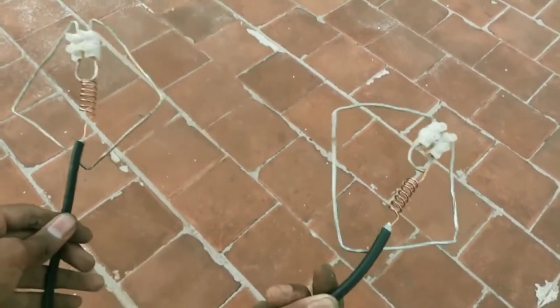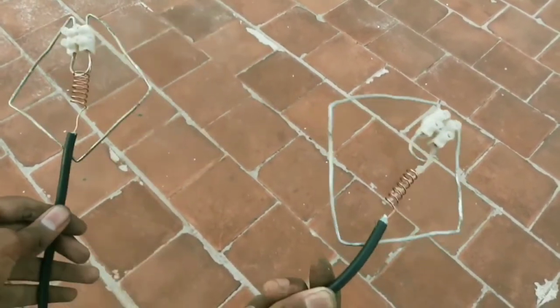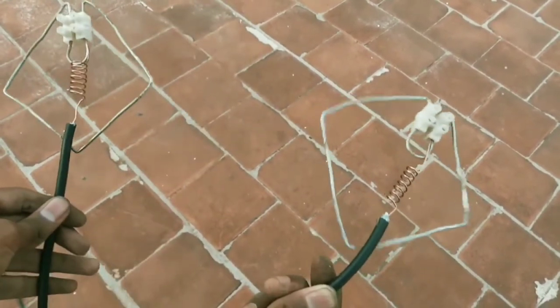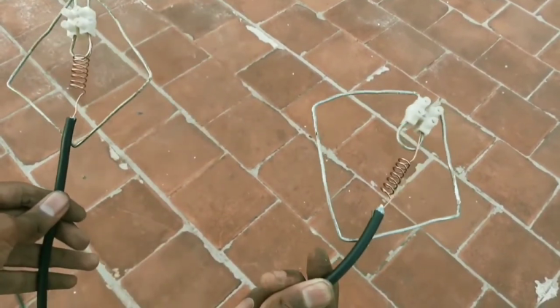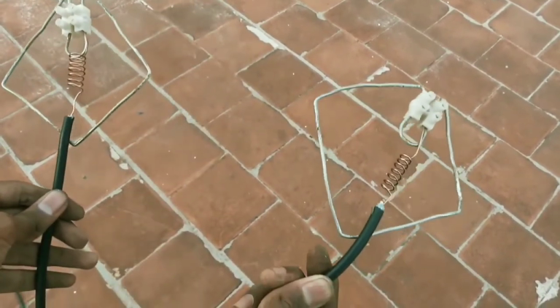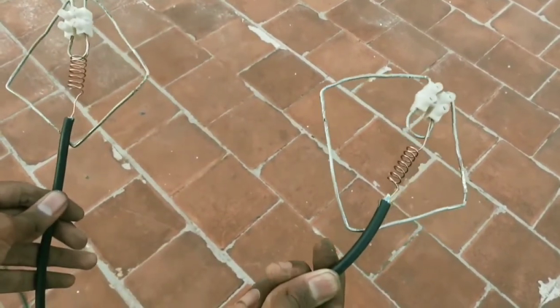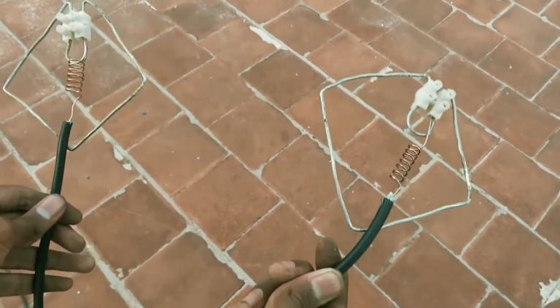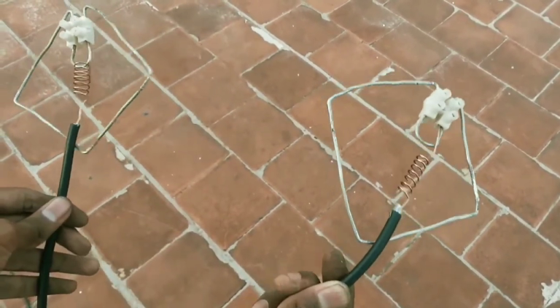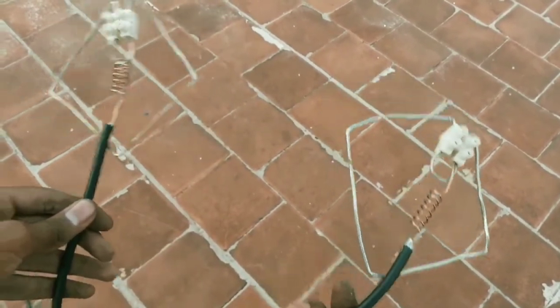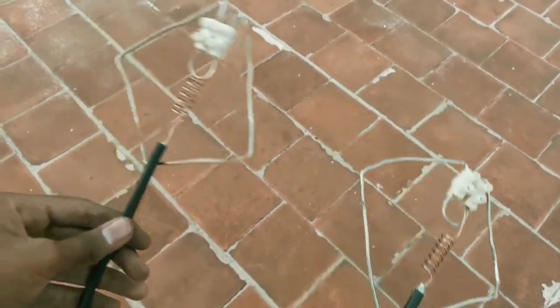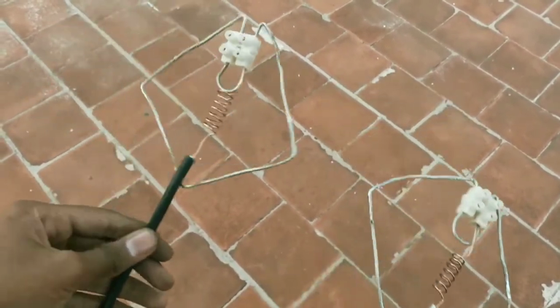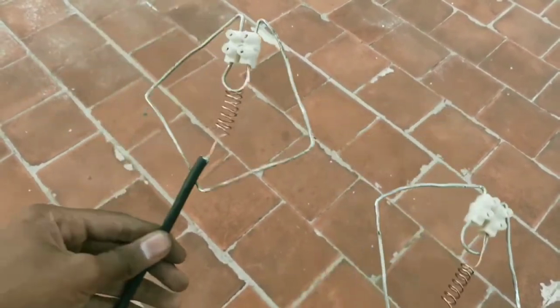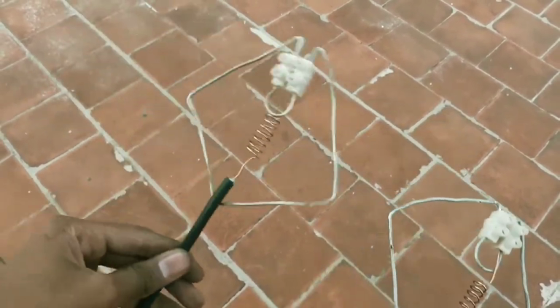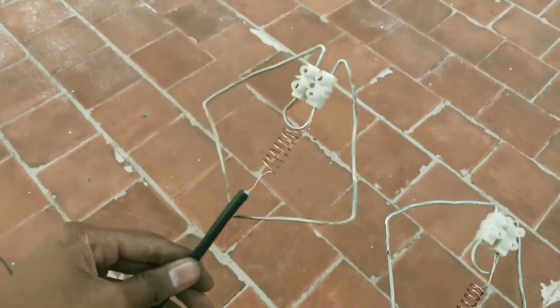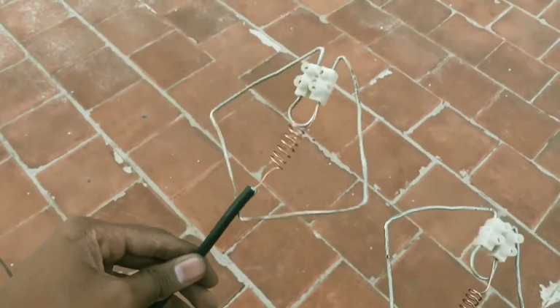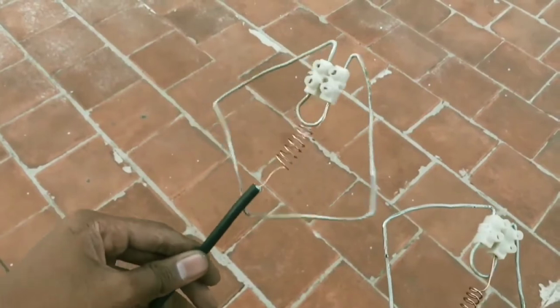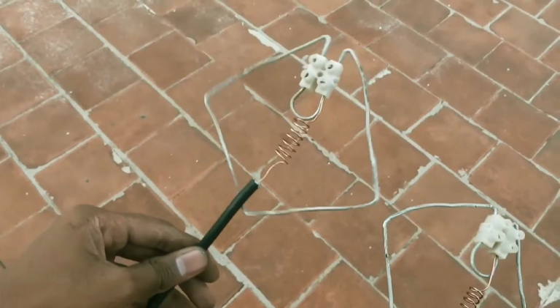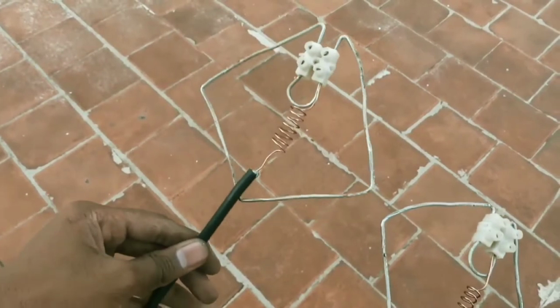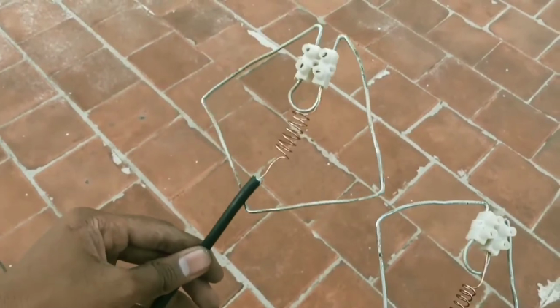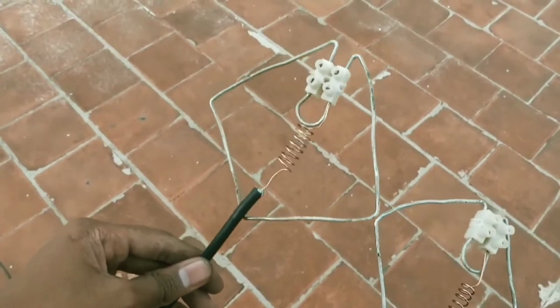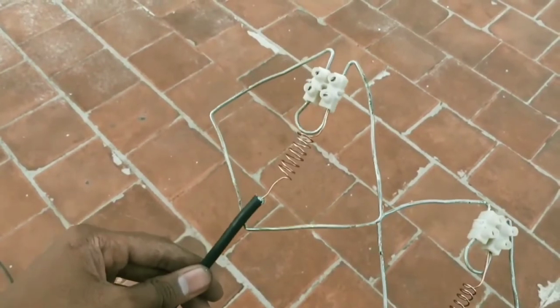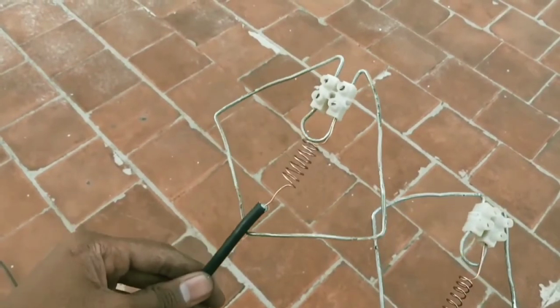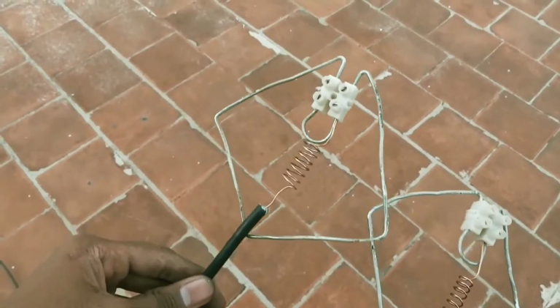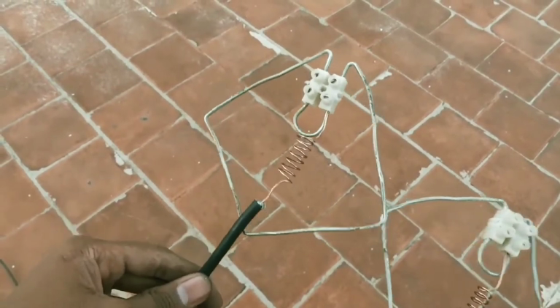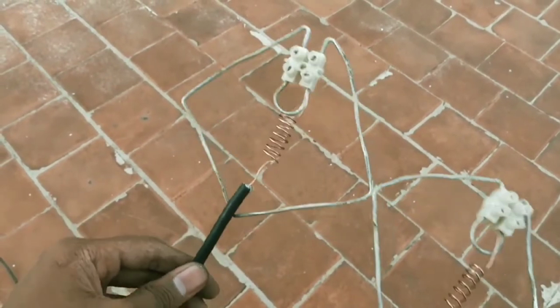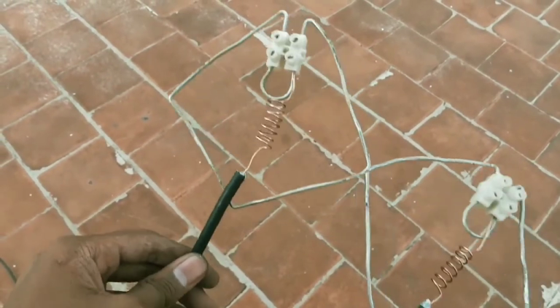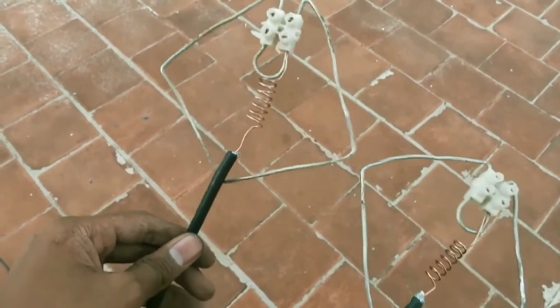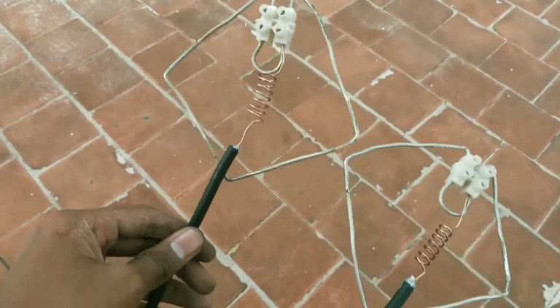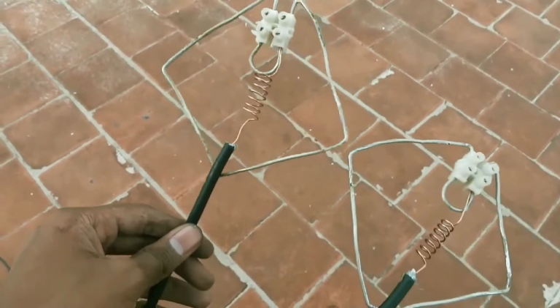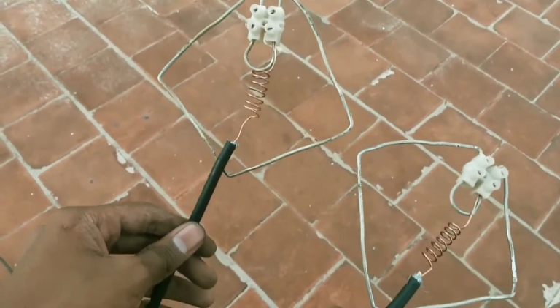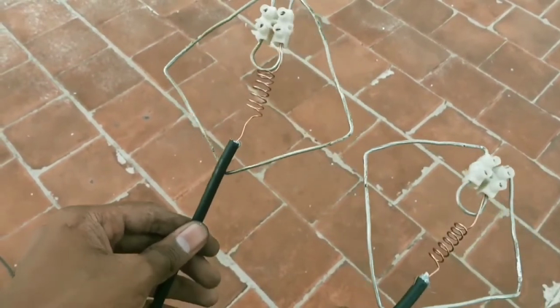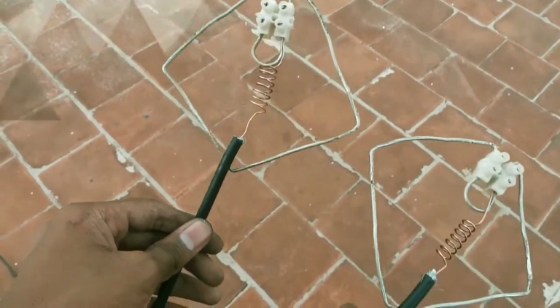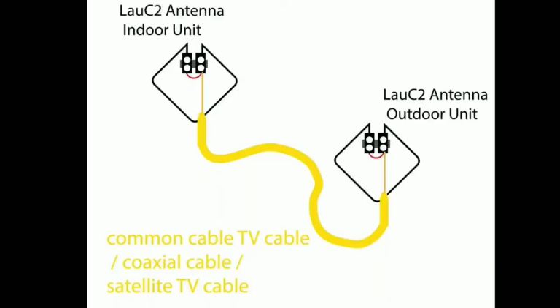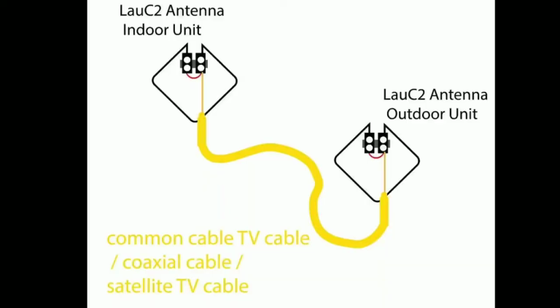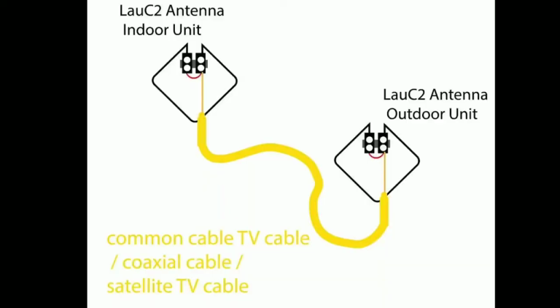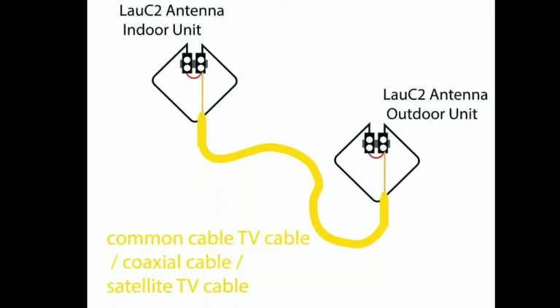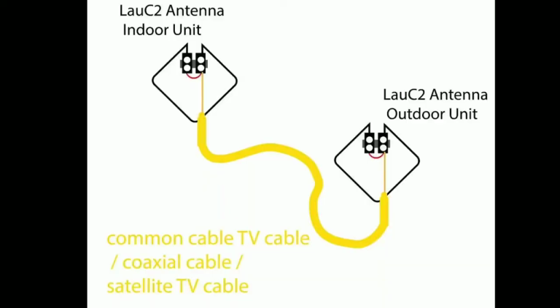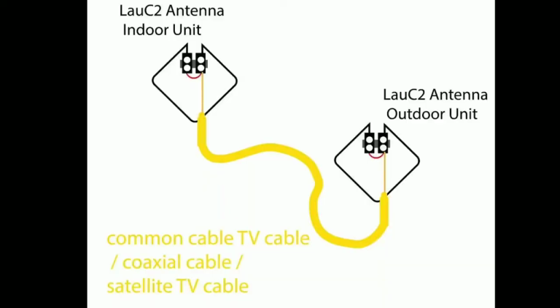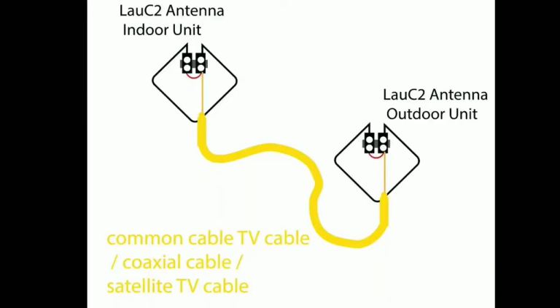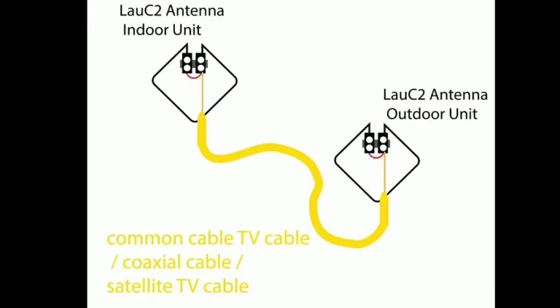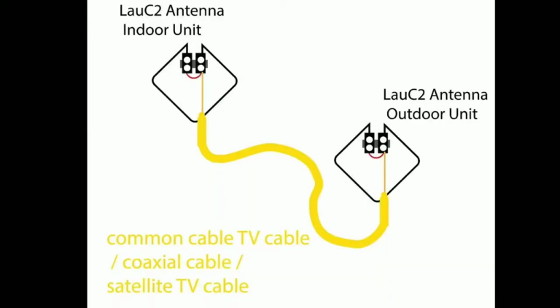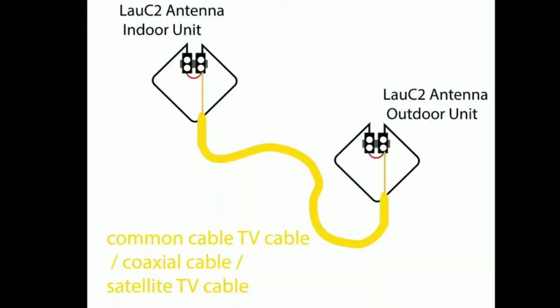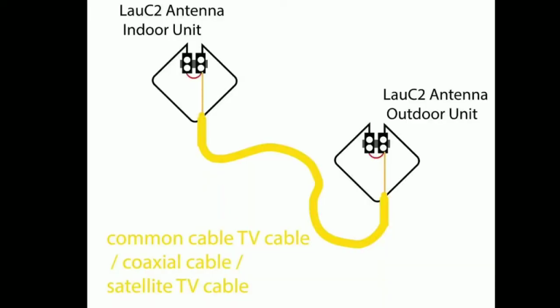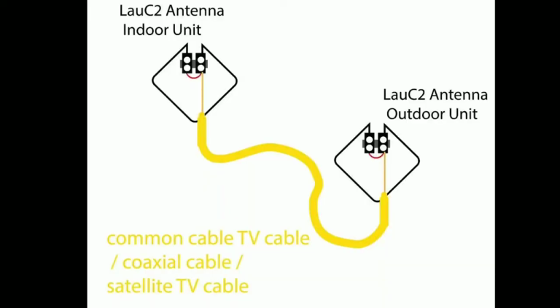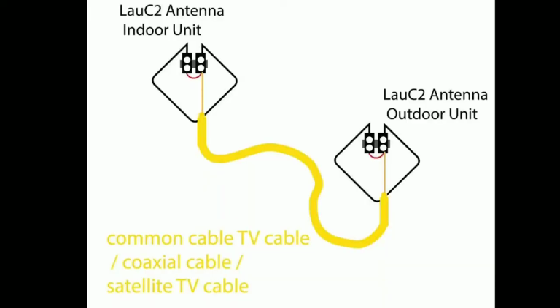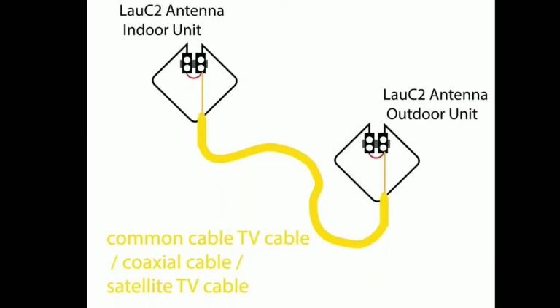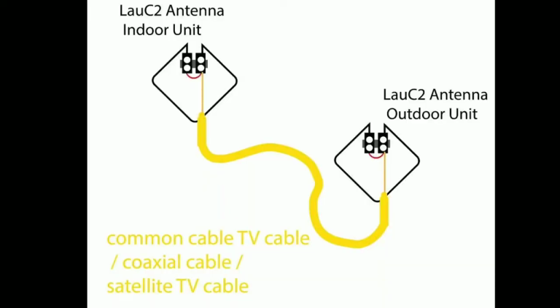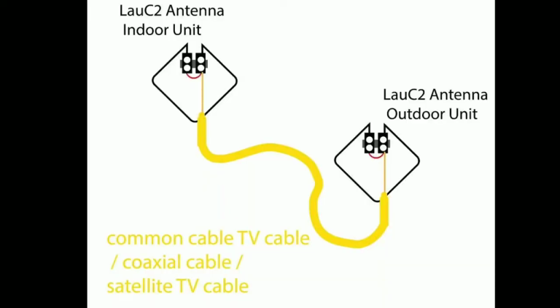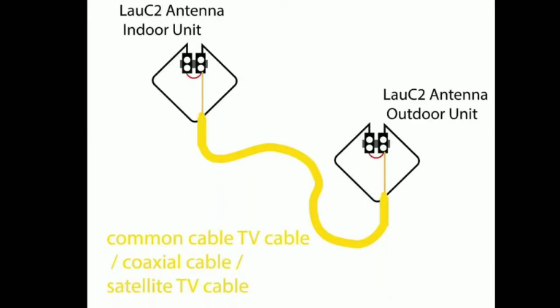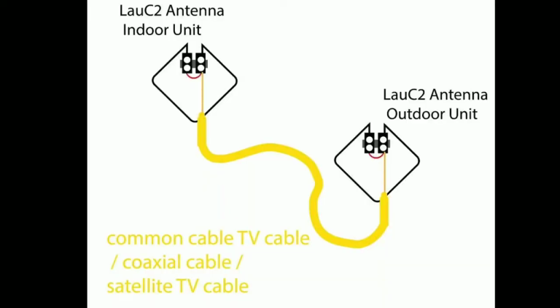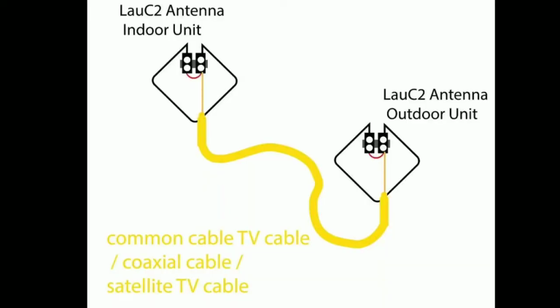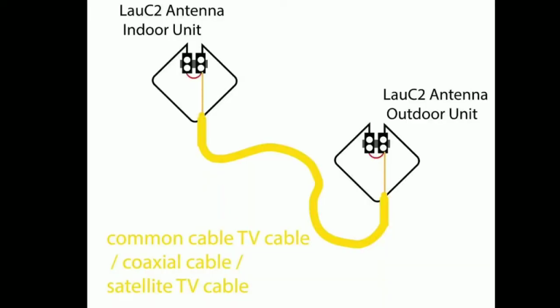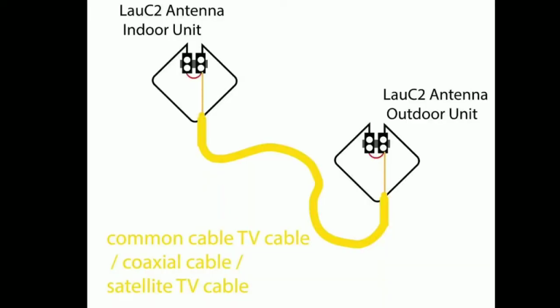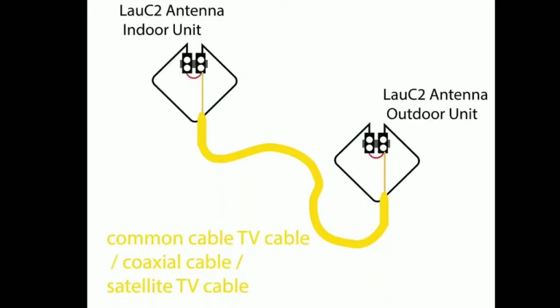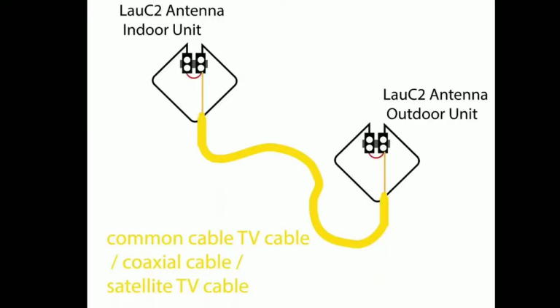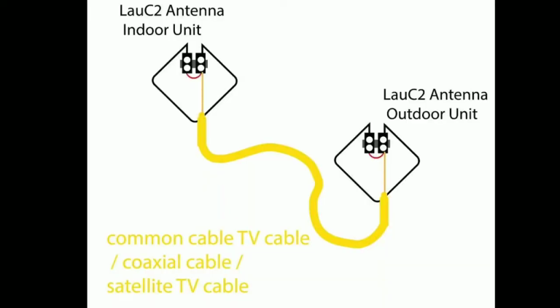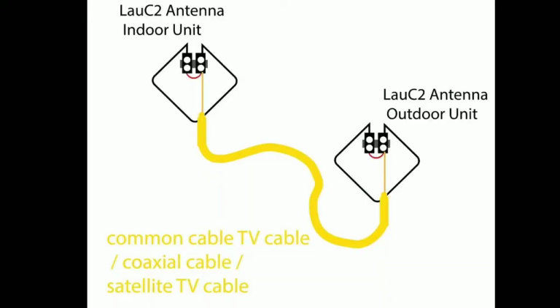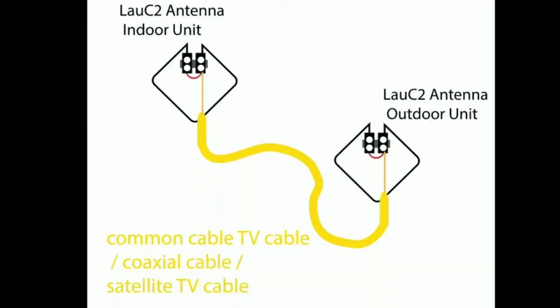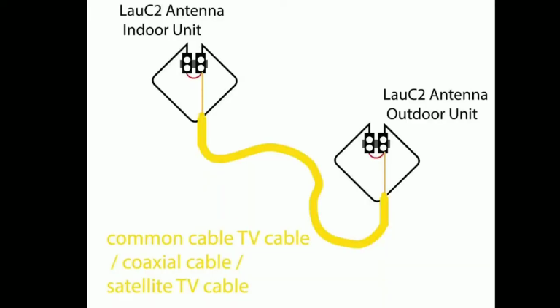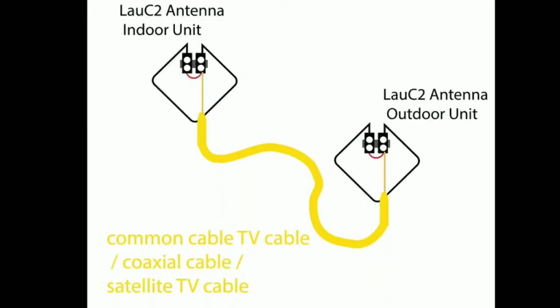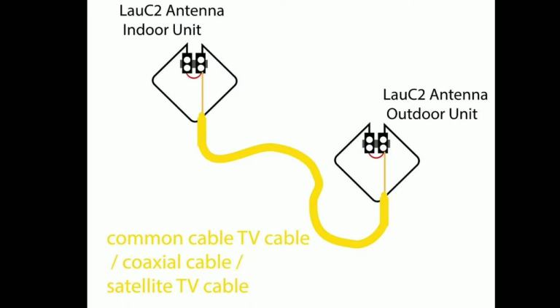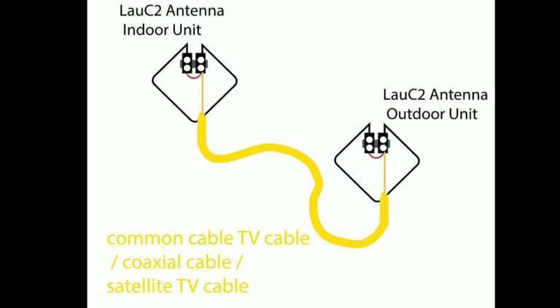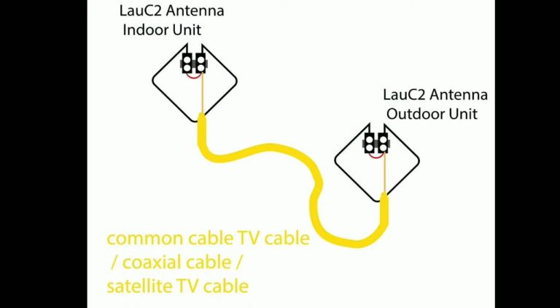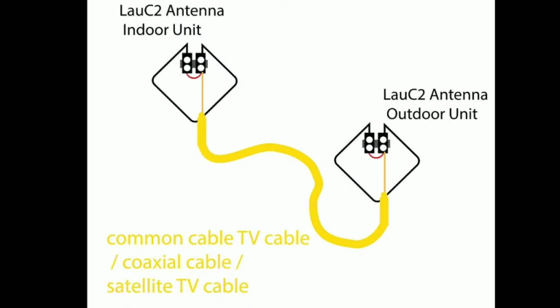One end is for the indoor antenna and the other end is for the outdoor antenna. We have made the antenna as shown in this picture.